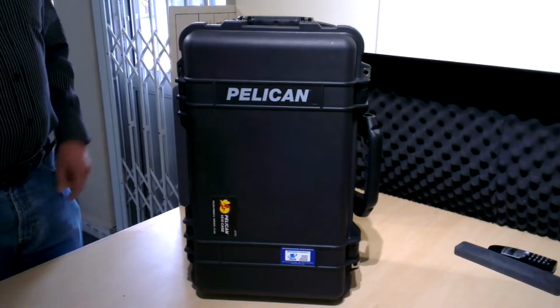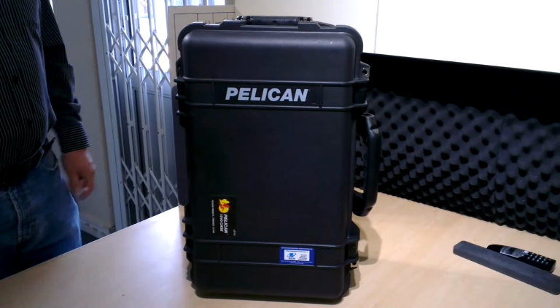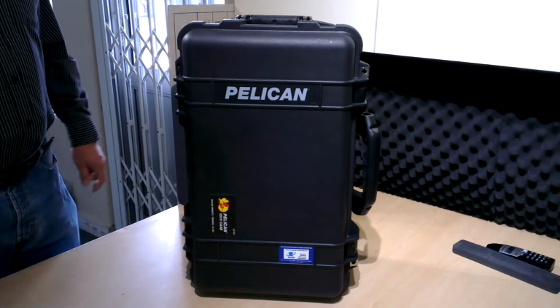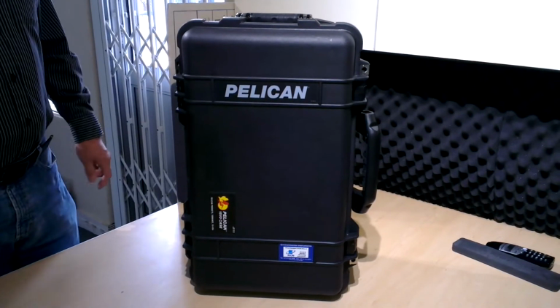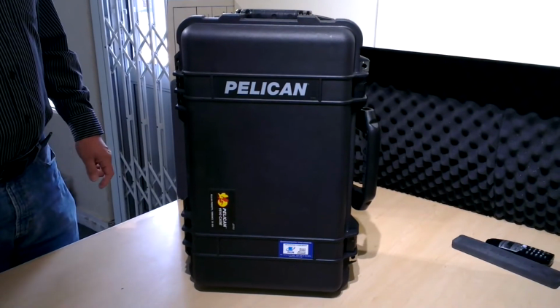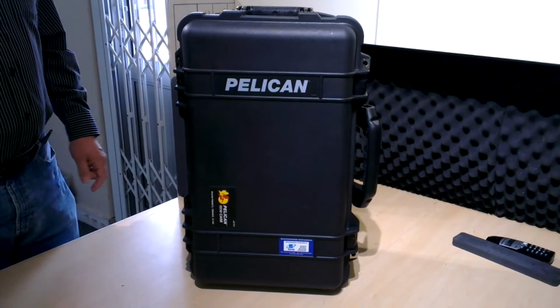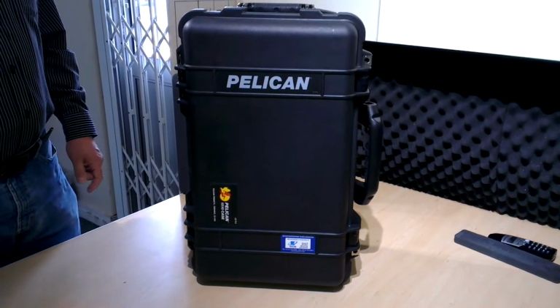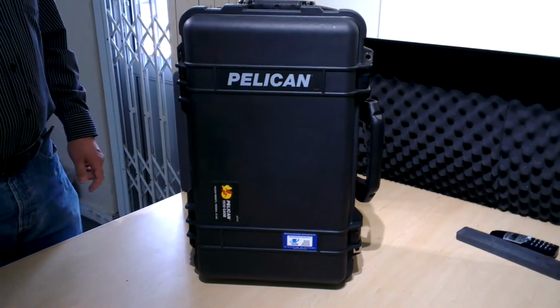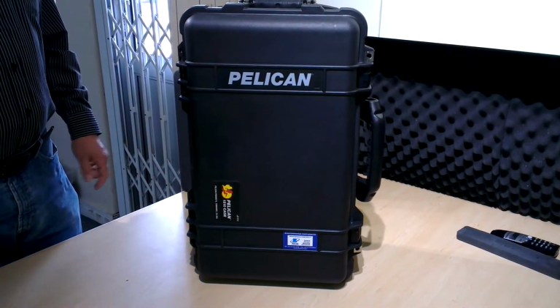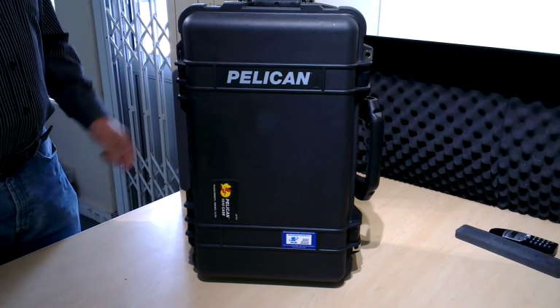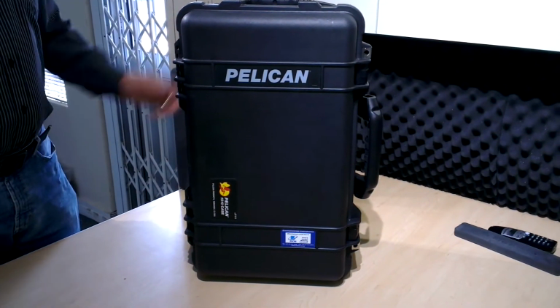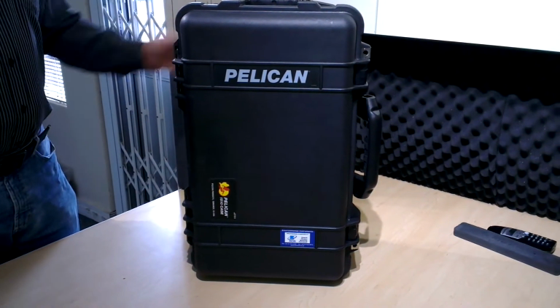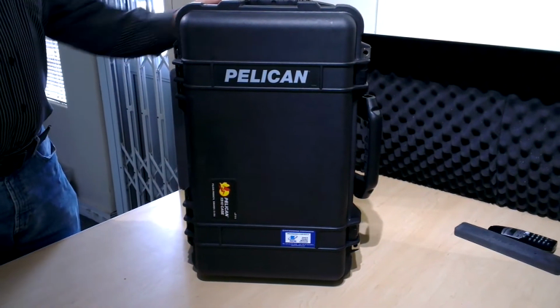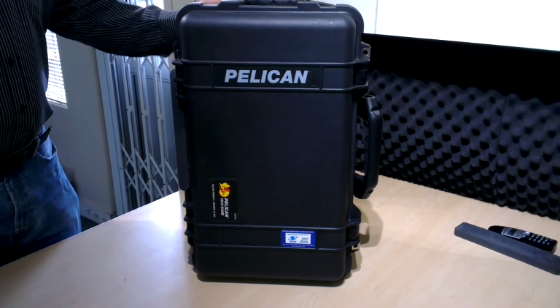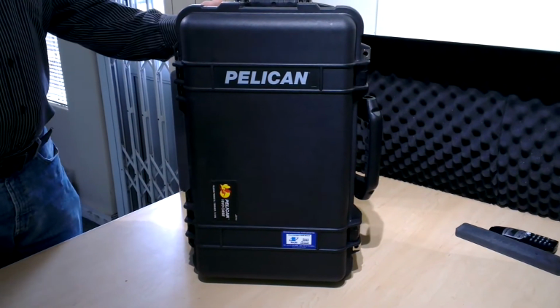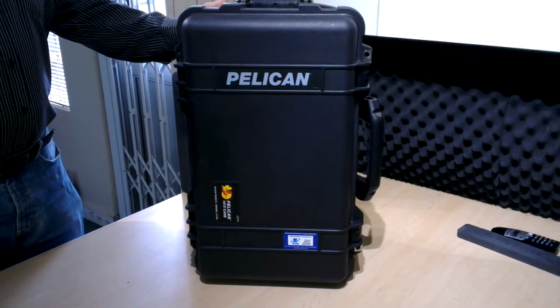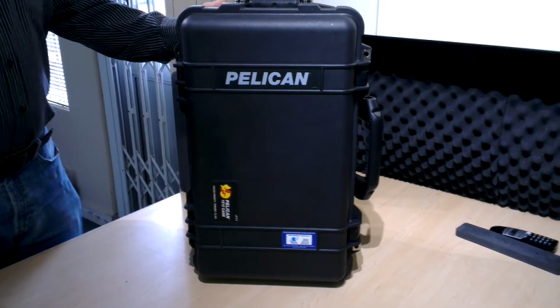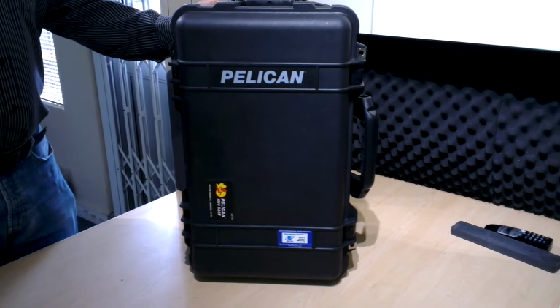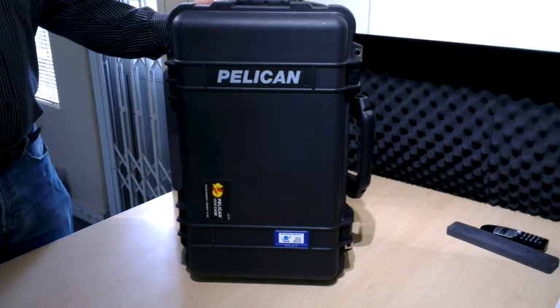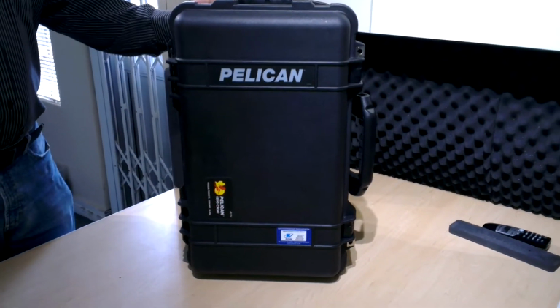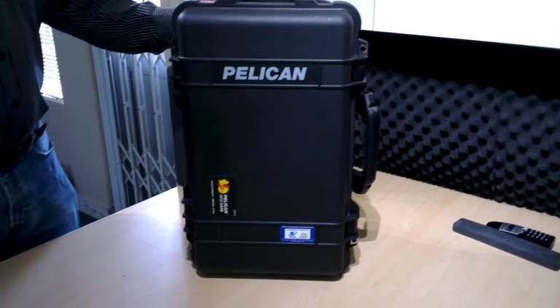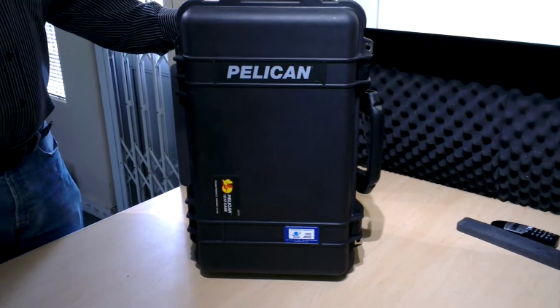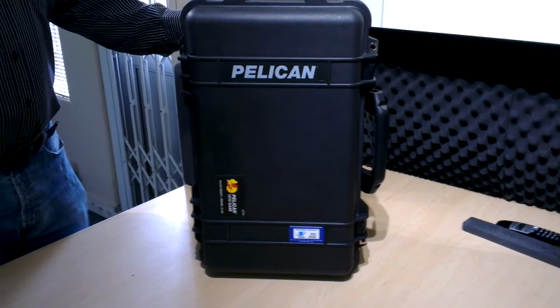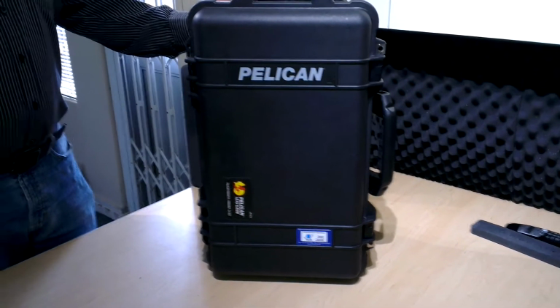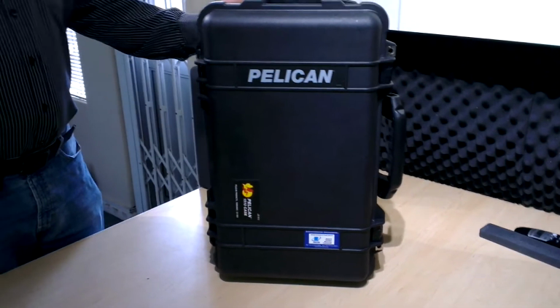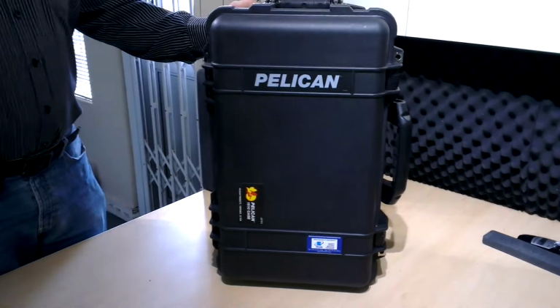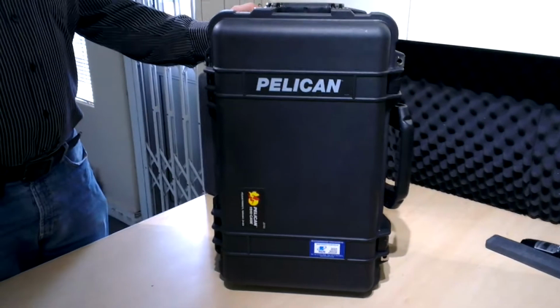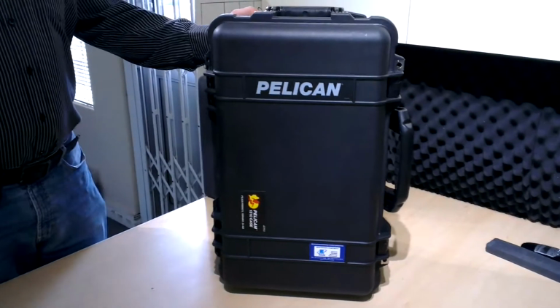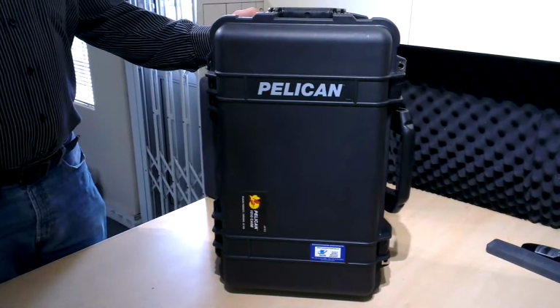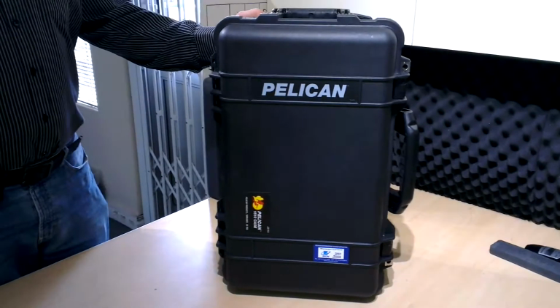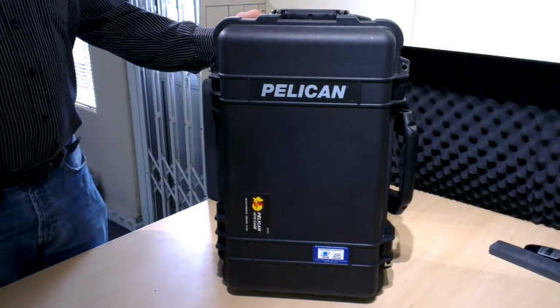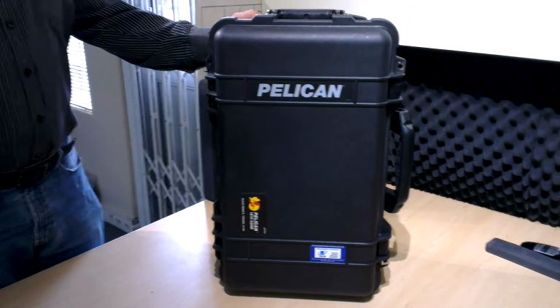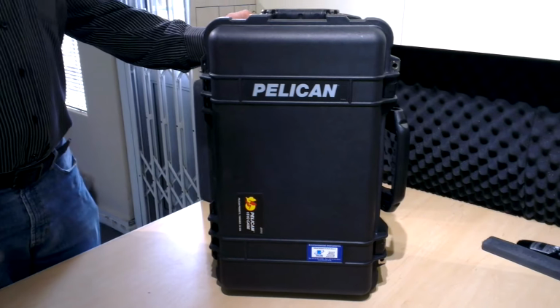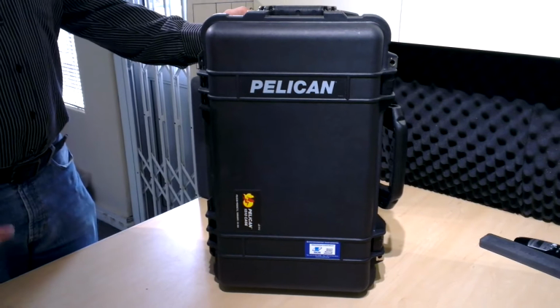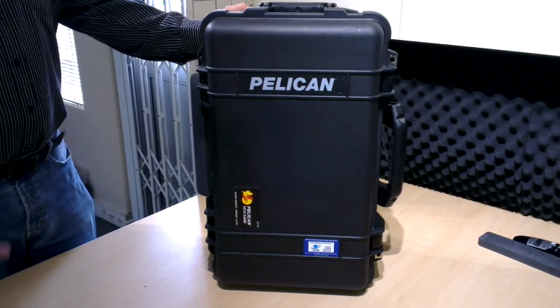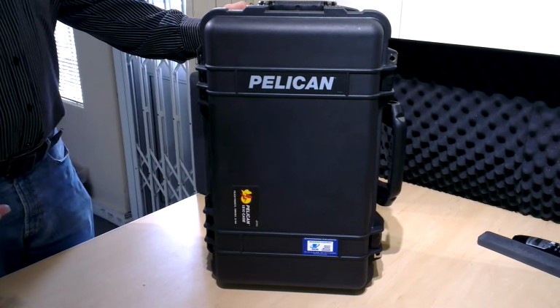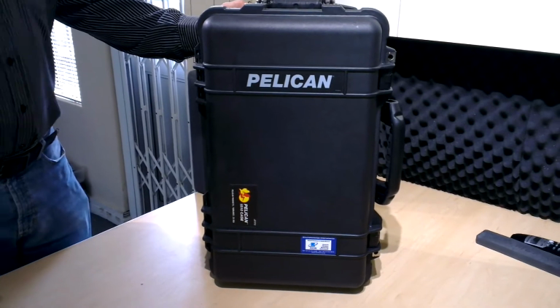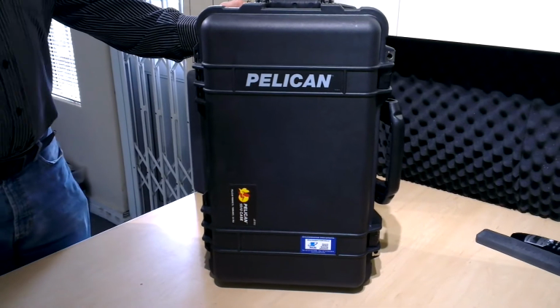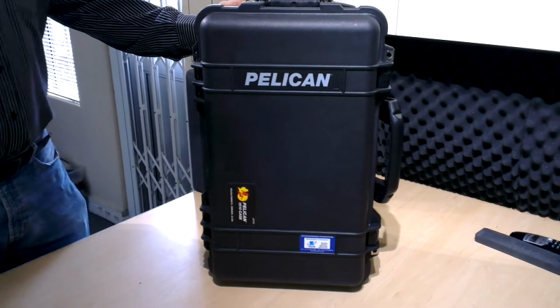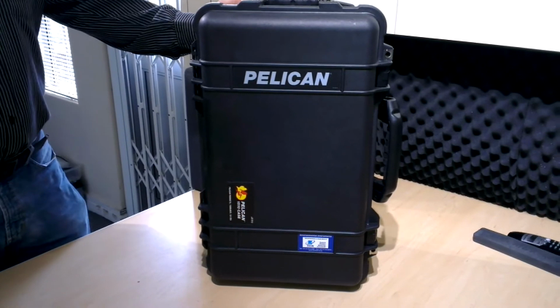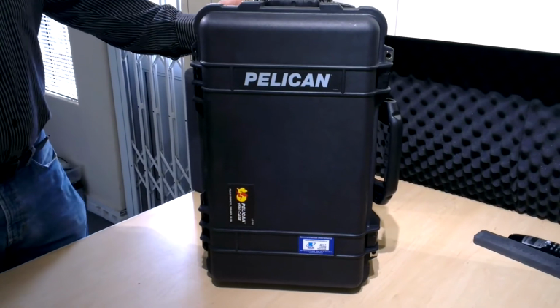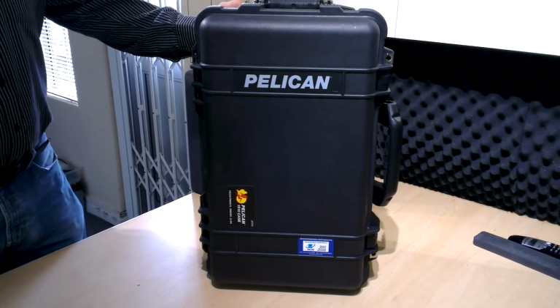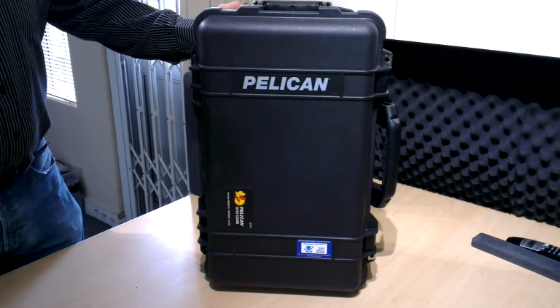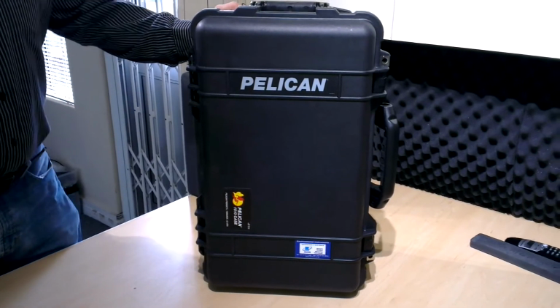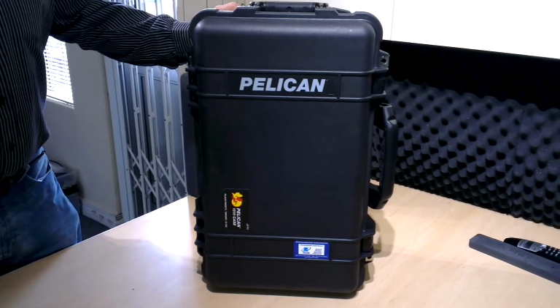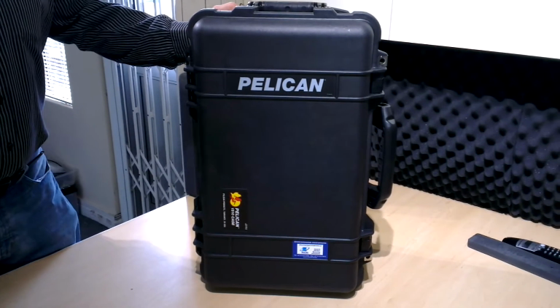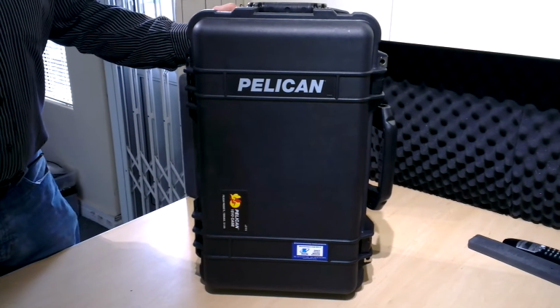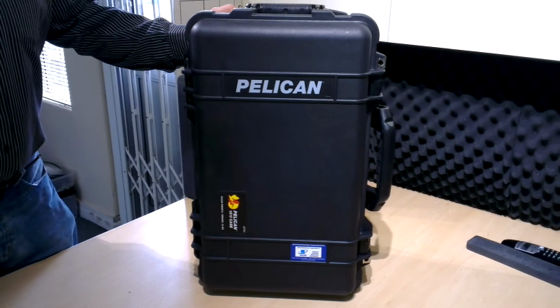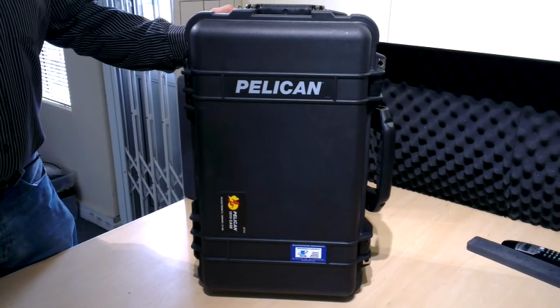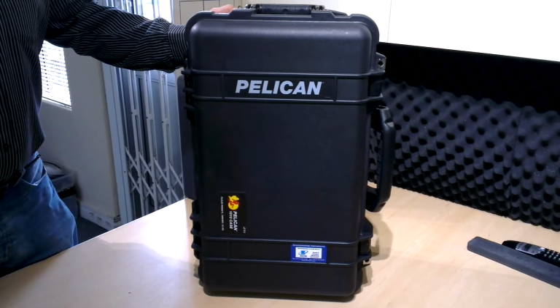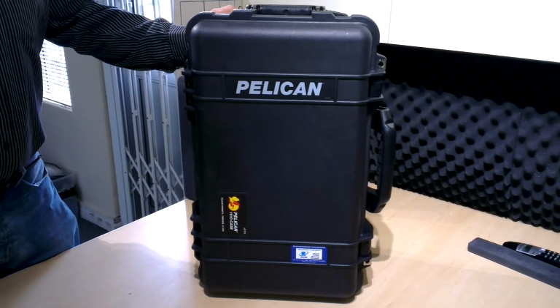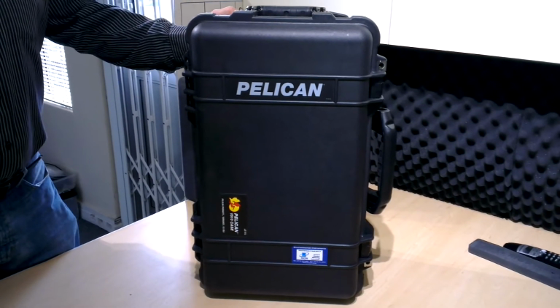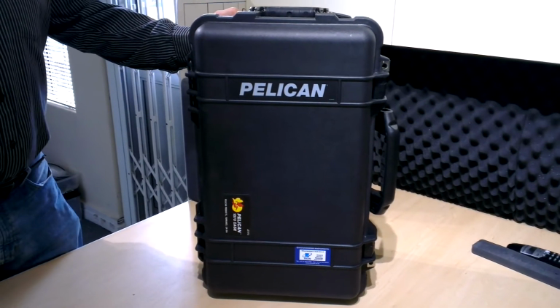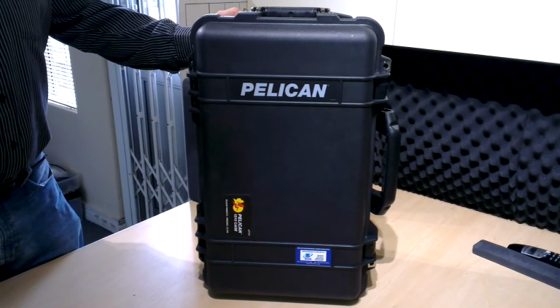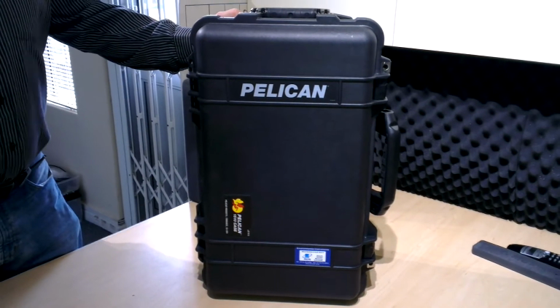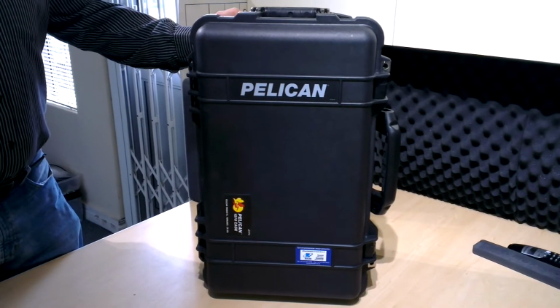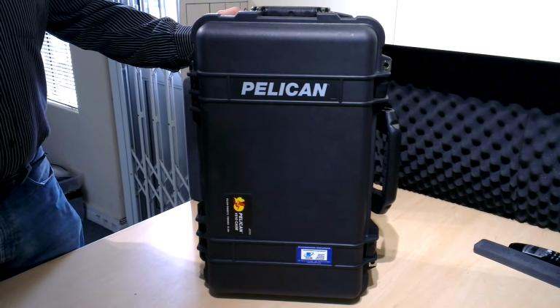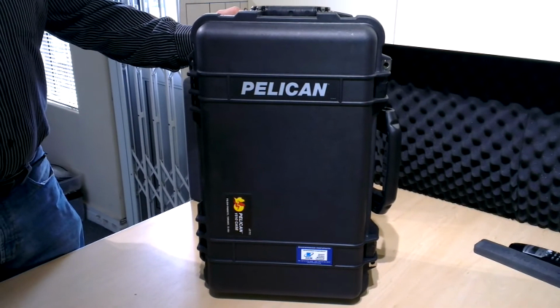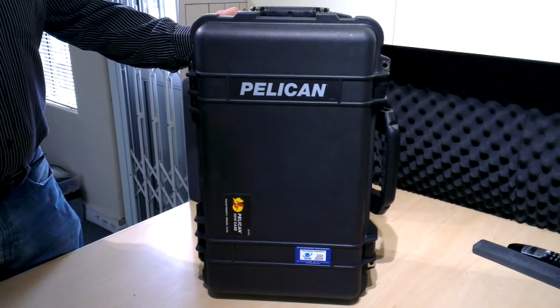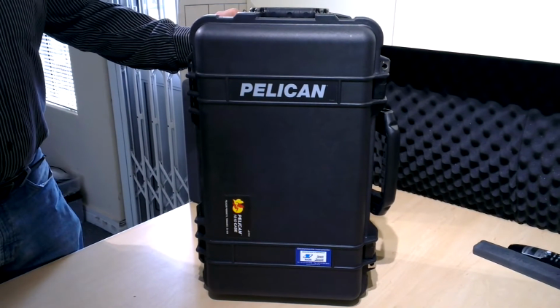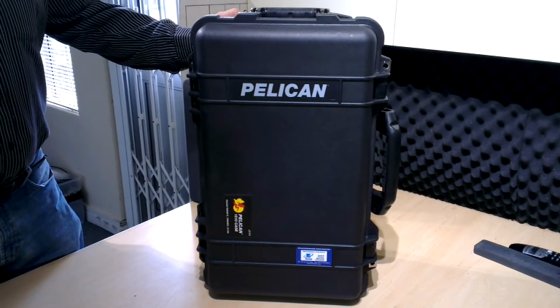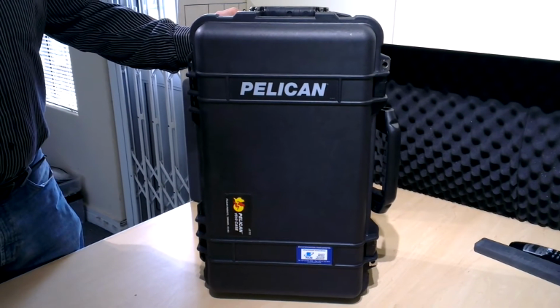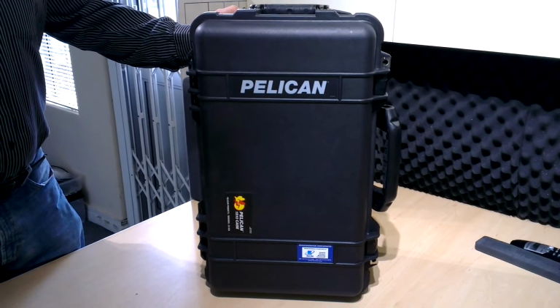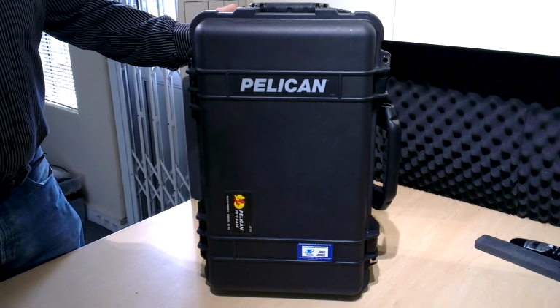This is an audiometer calibration system that was made for one of our clients in South Africa.